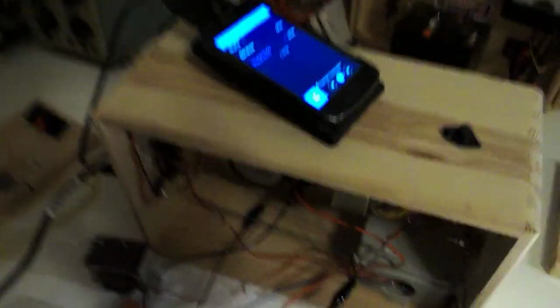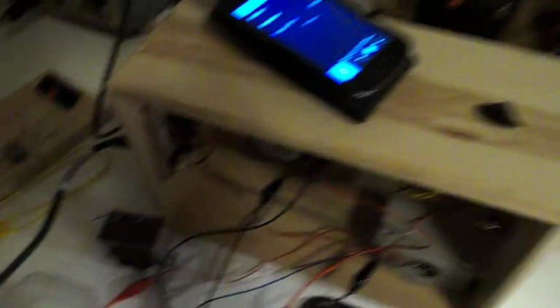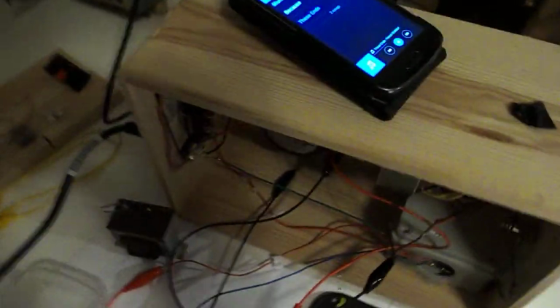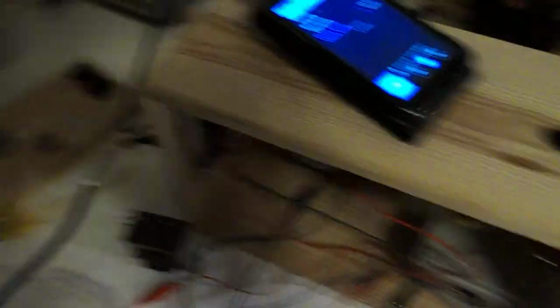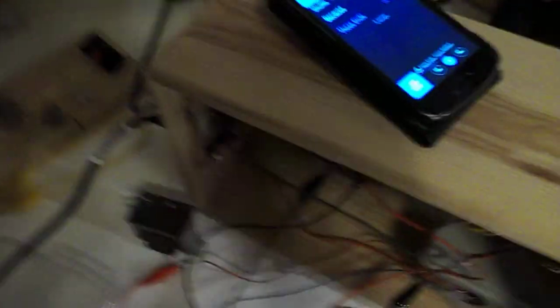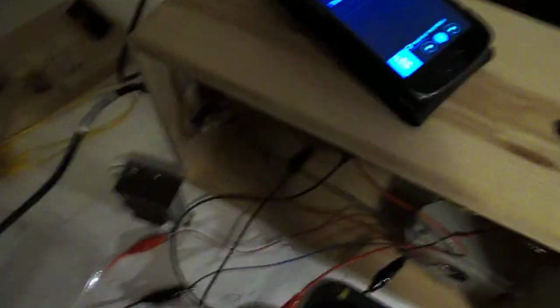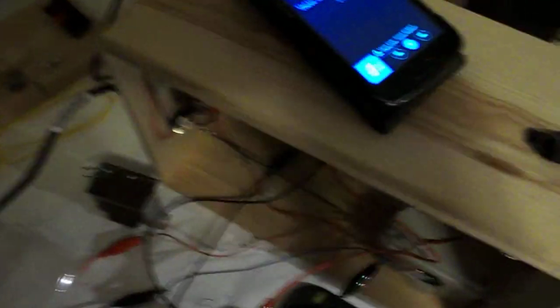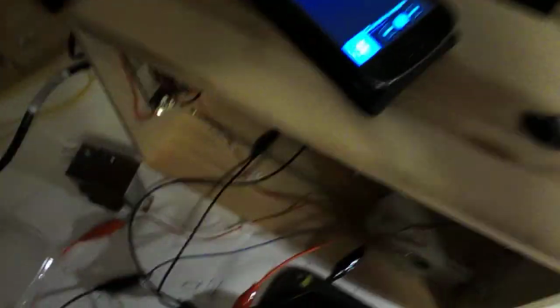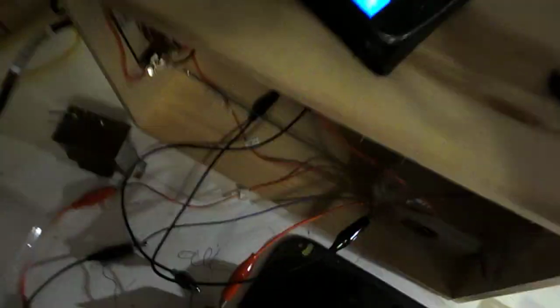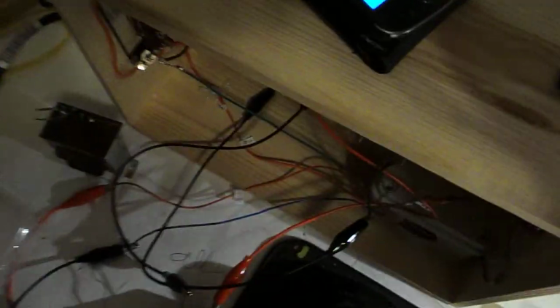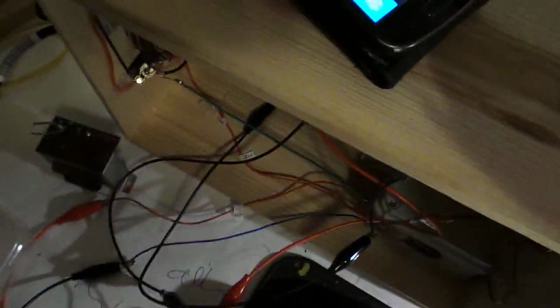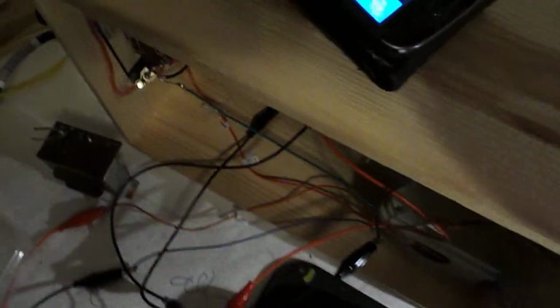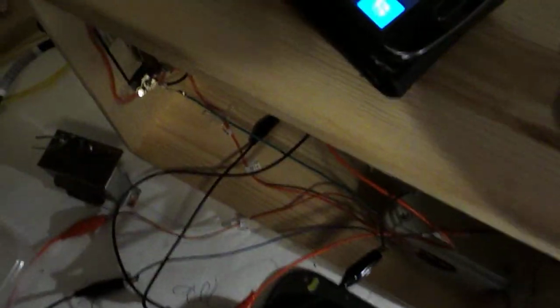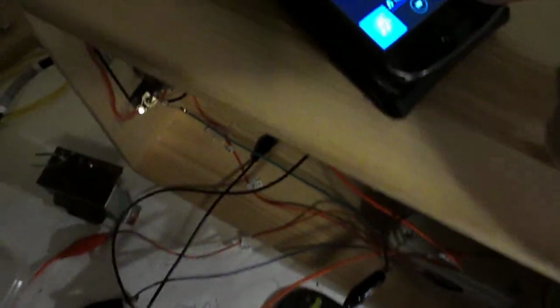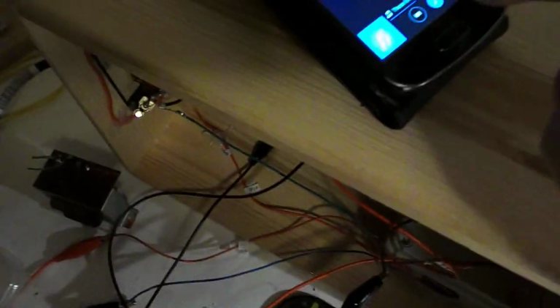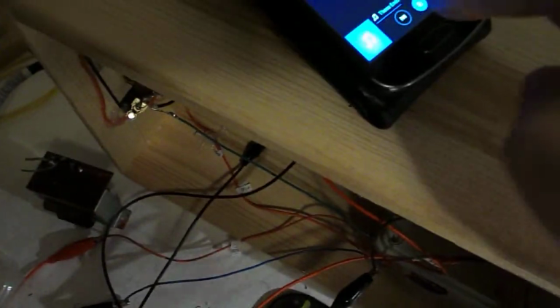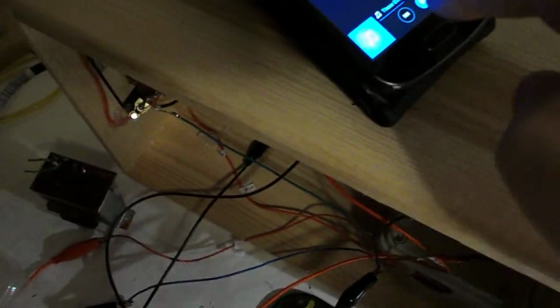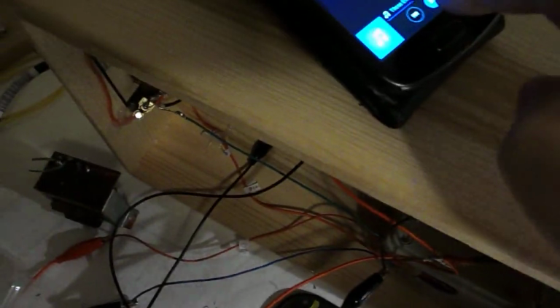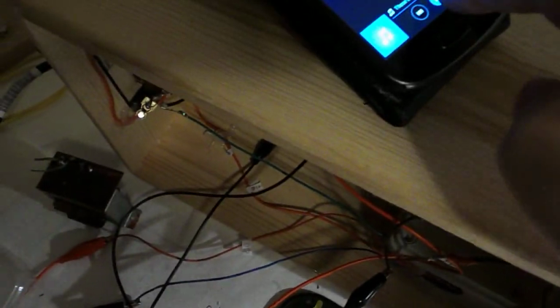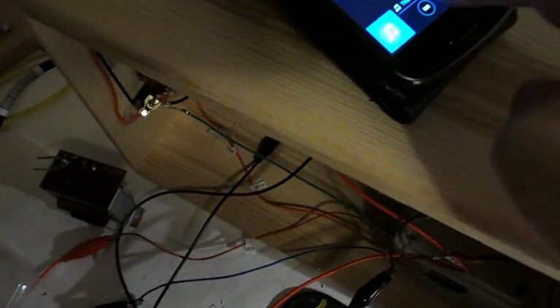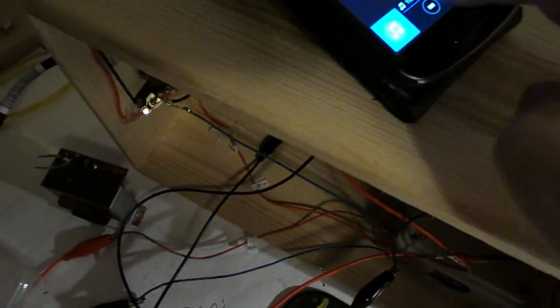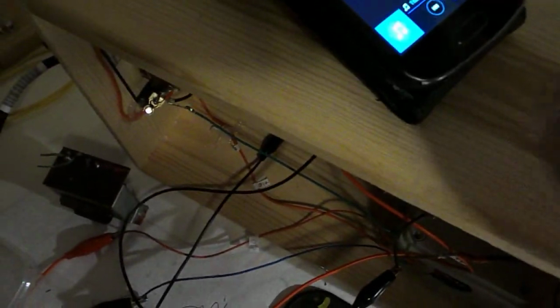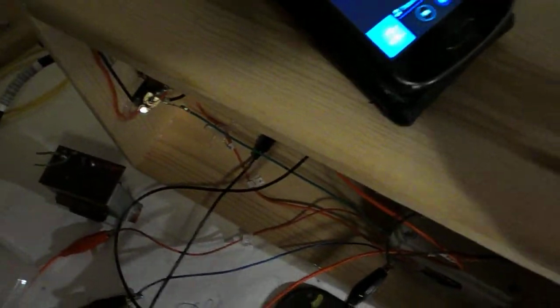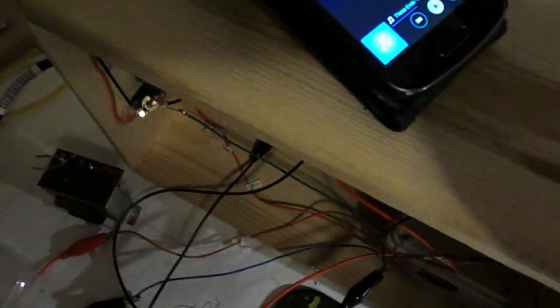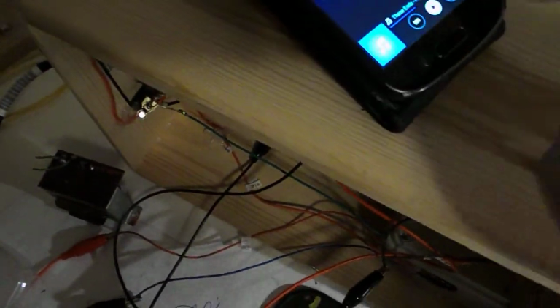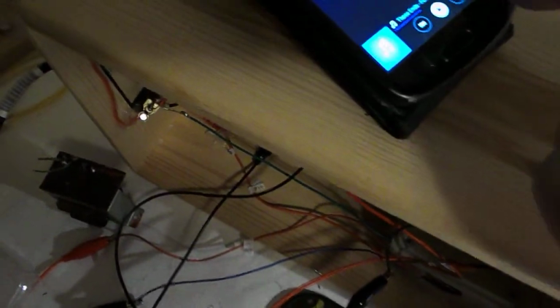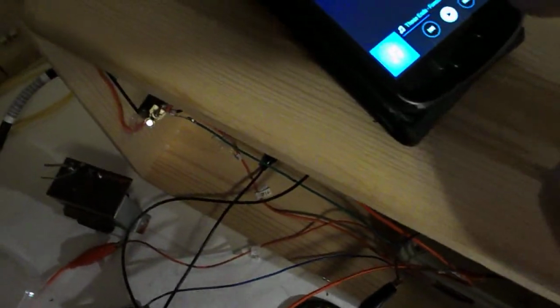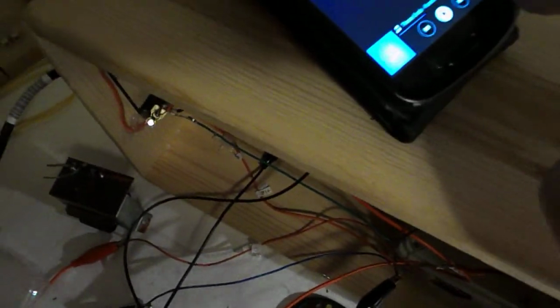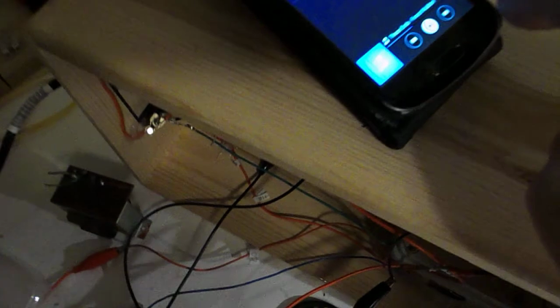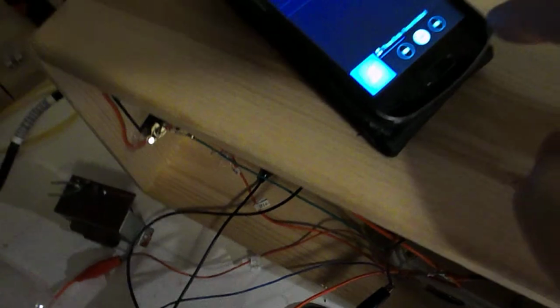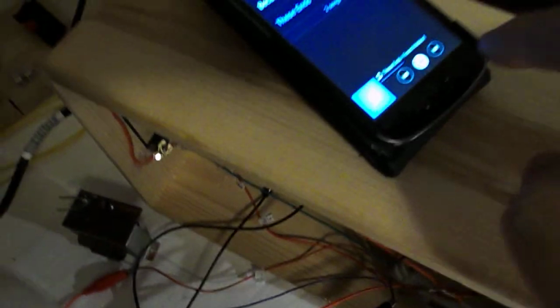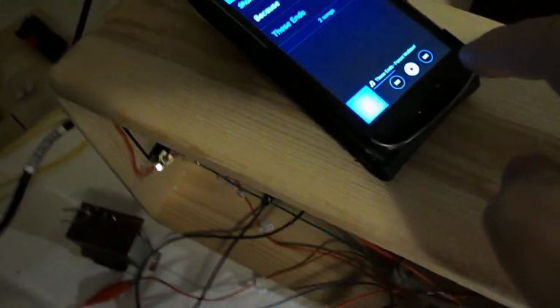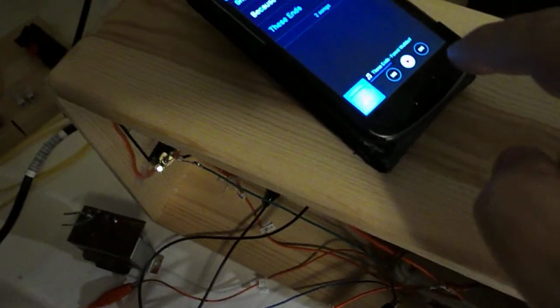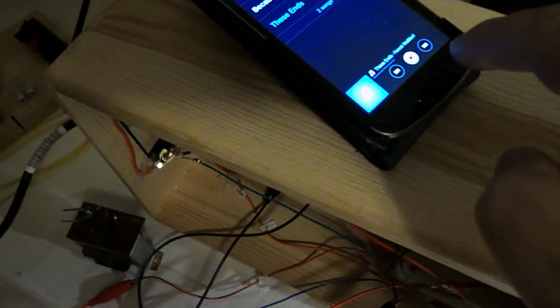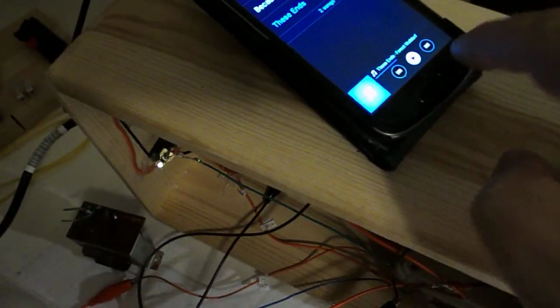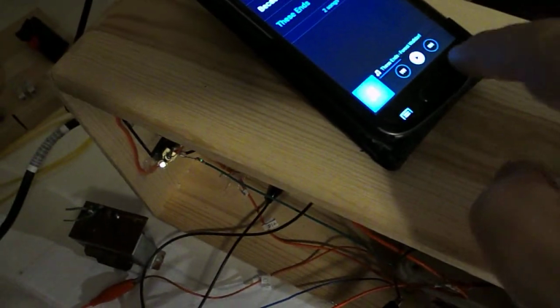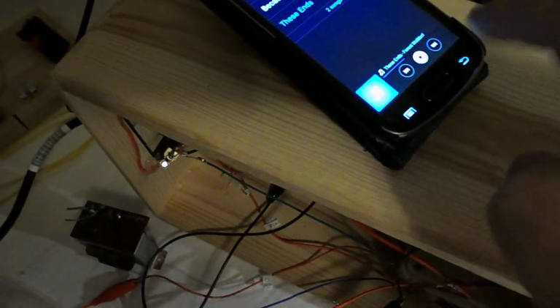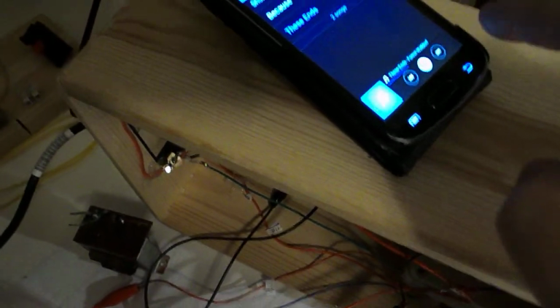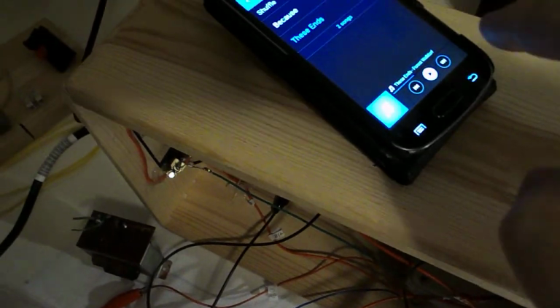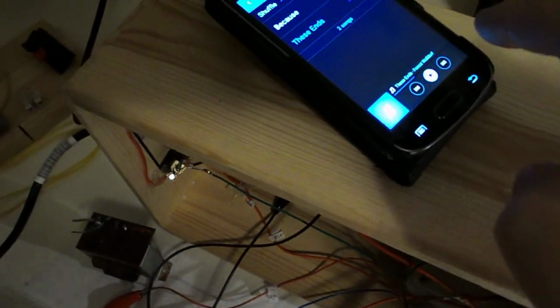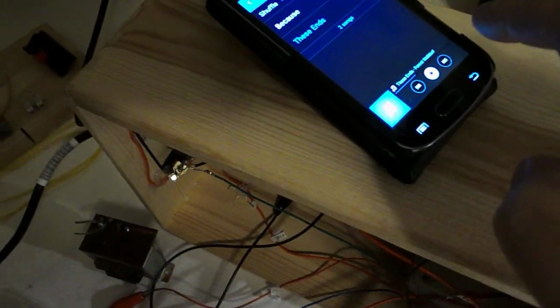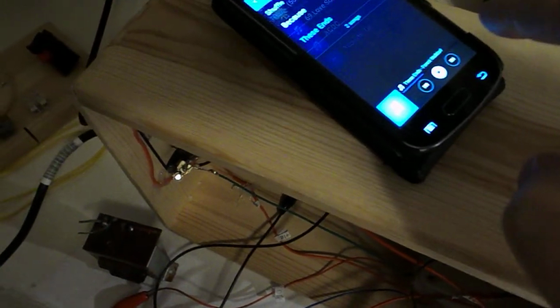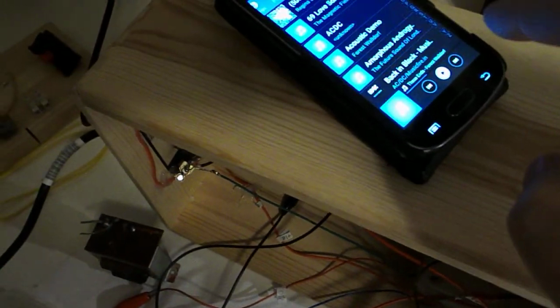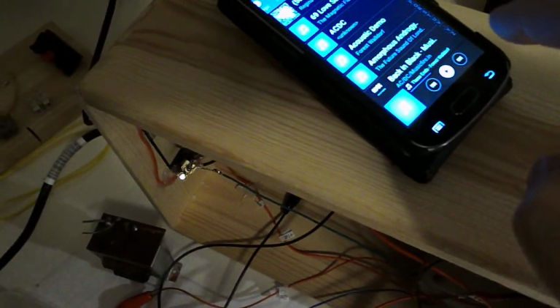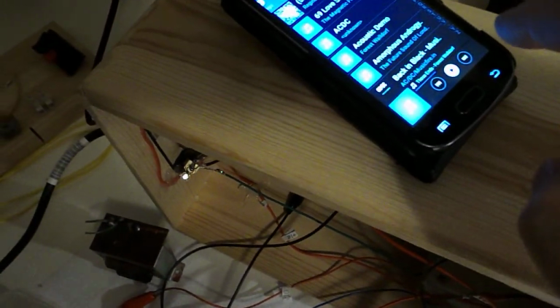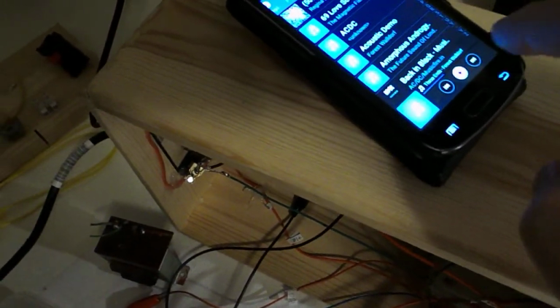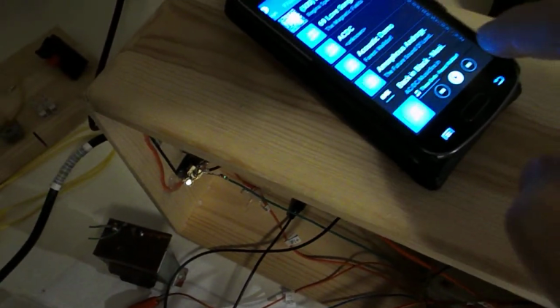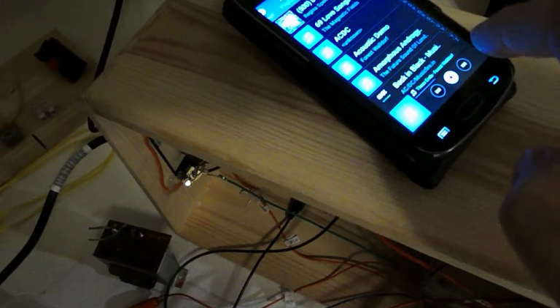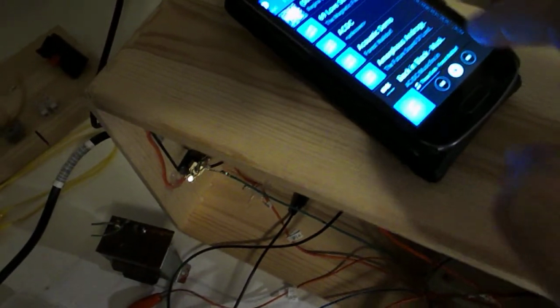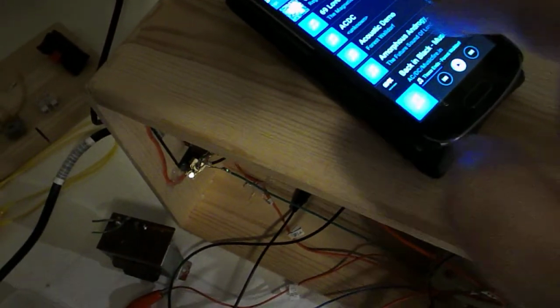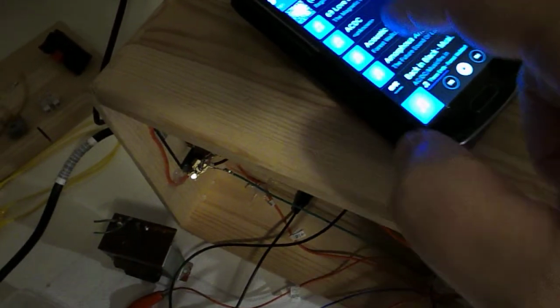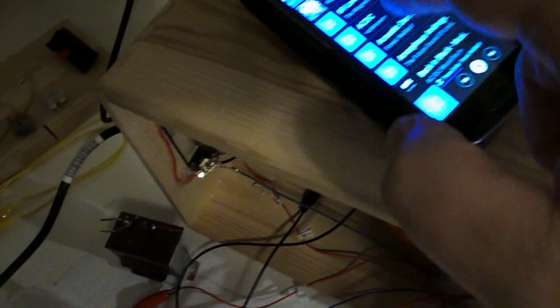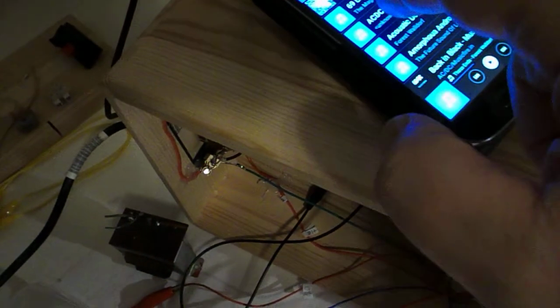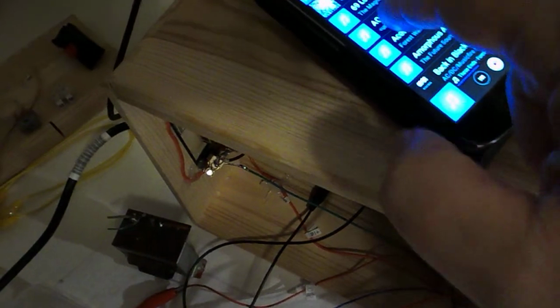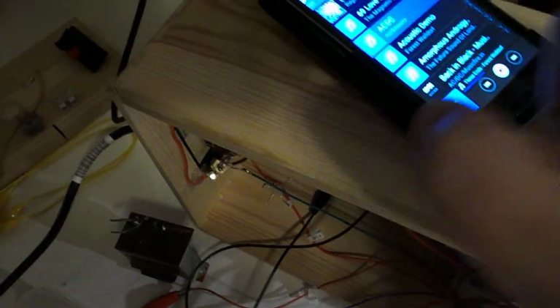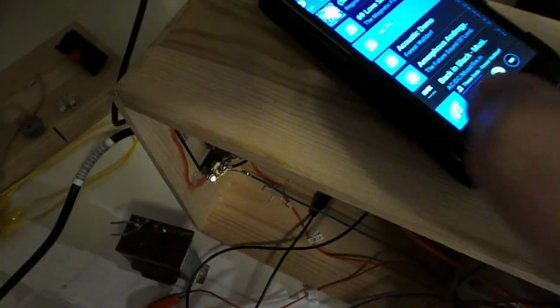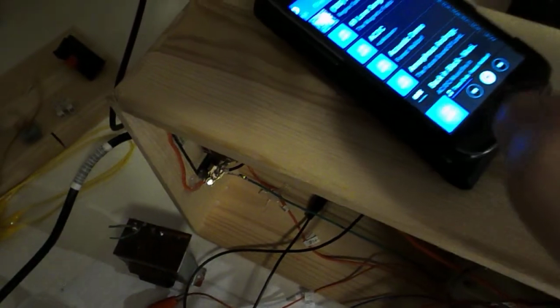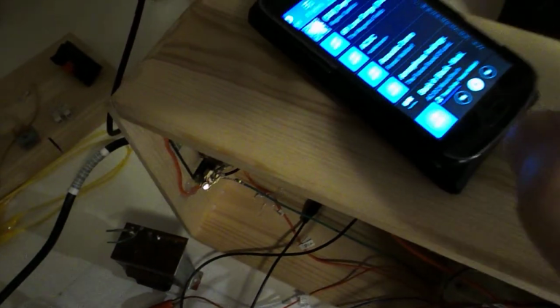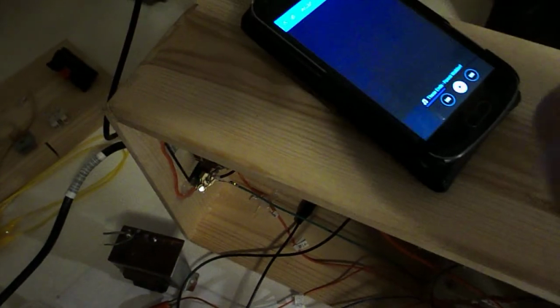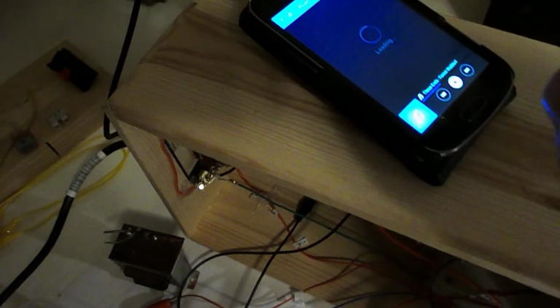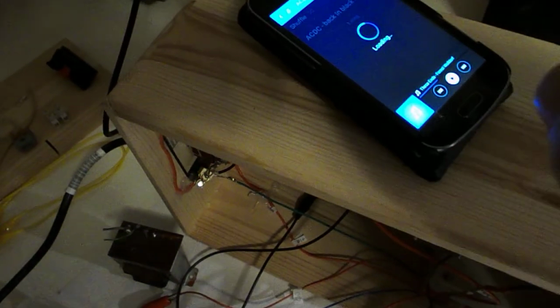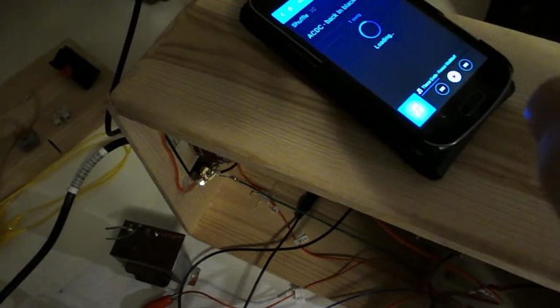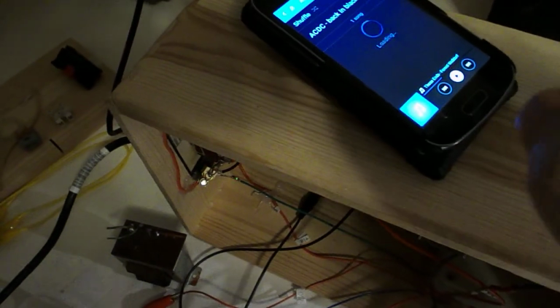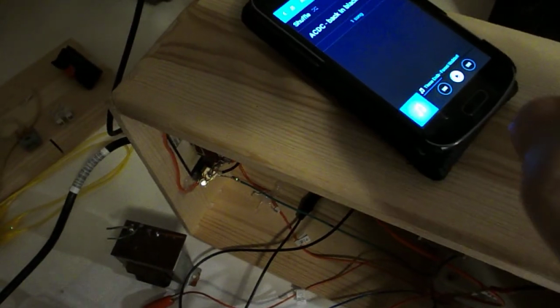Try something different here. Just a minute, I'll pause that. And try some AC-DC. Let's see.